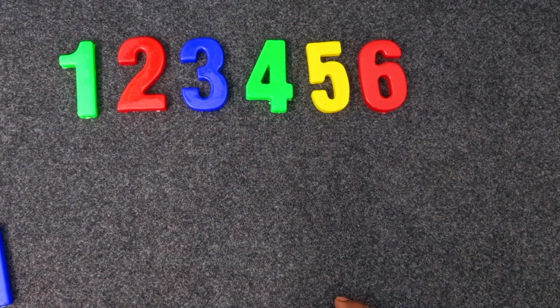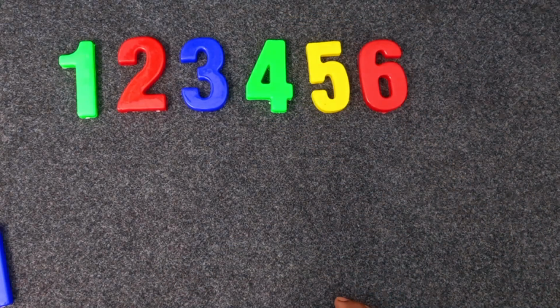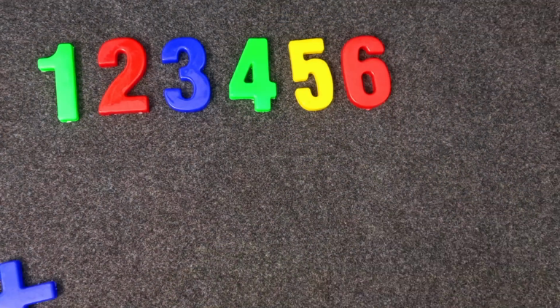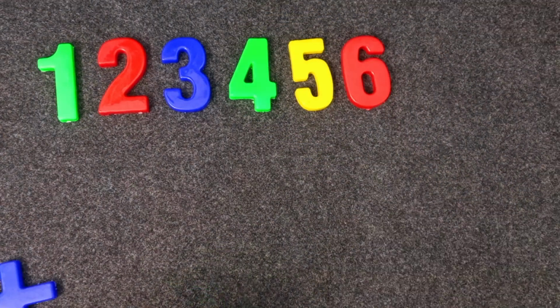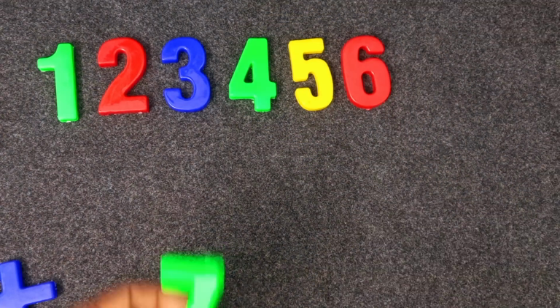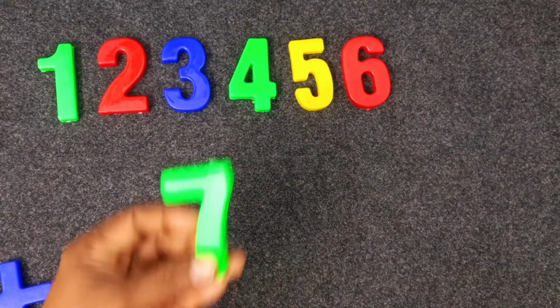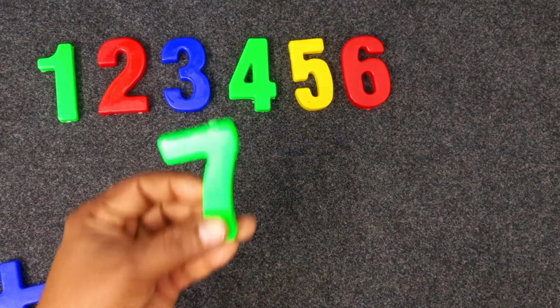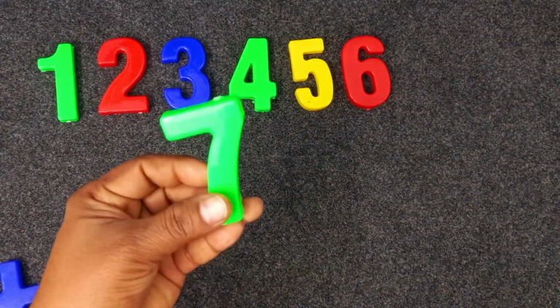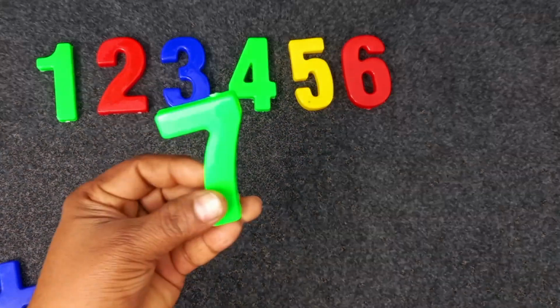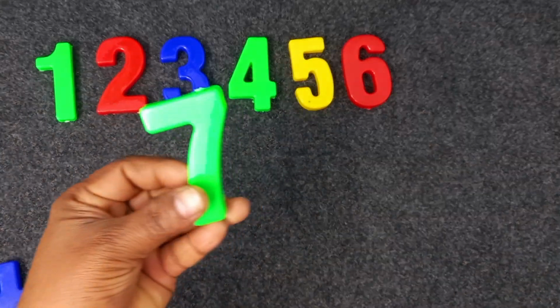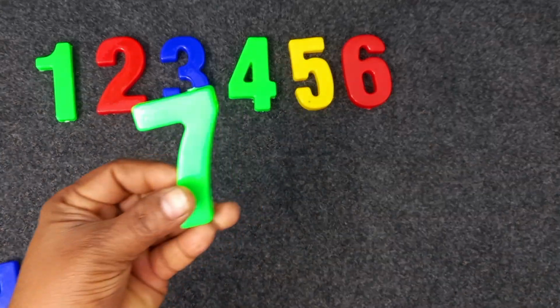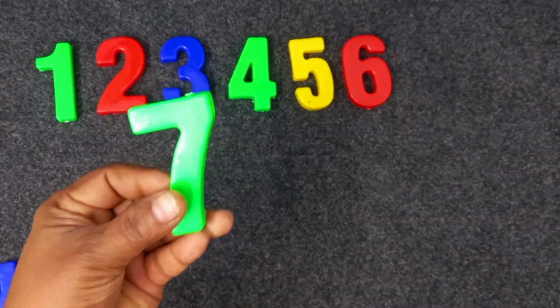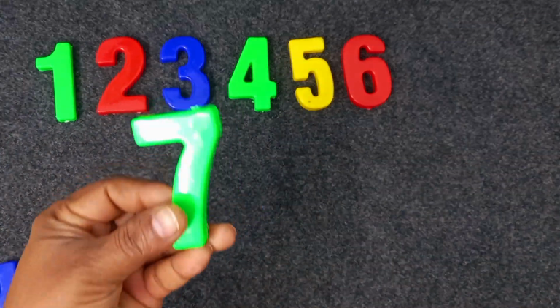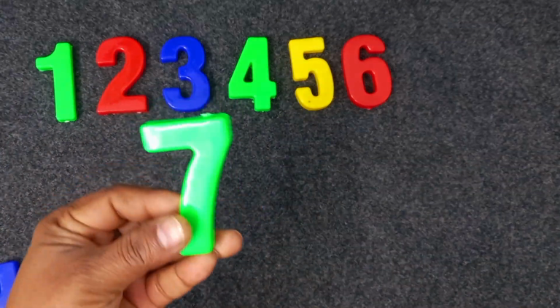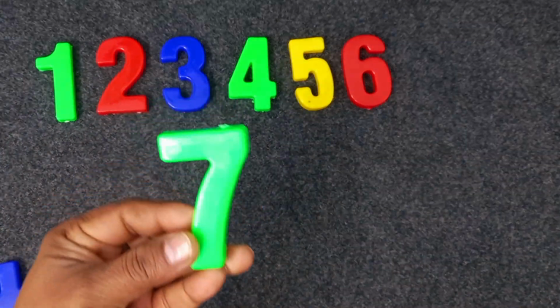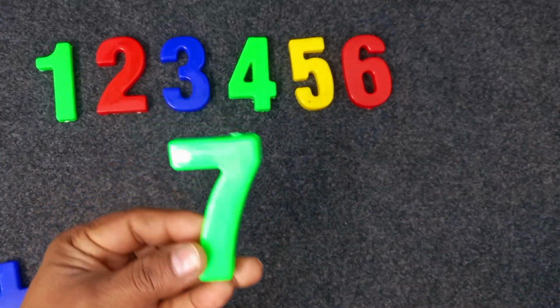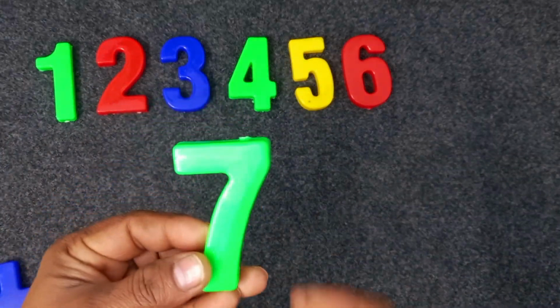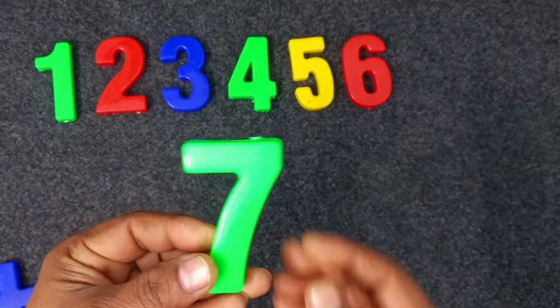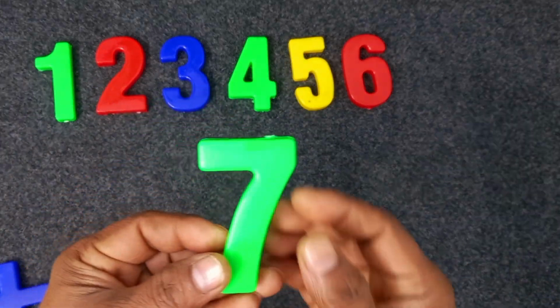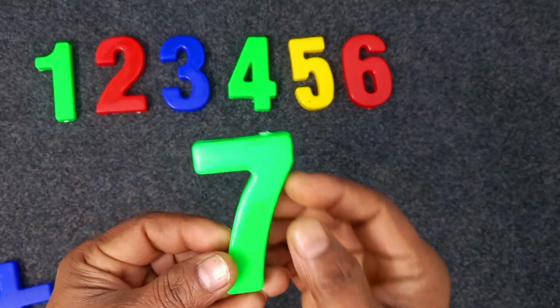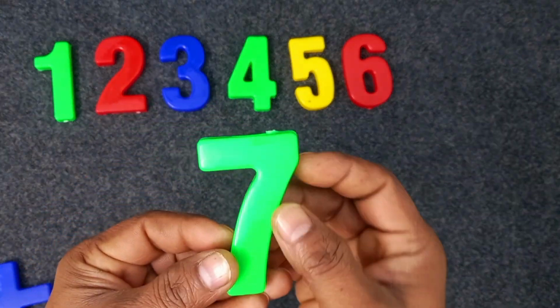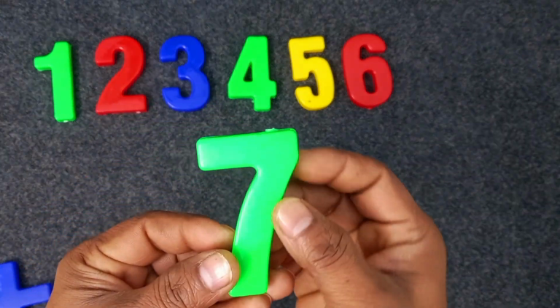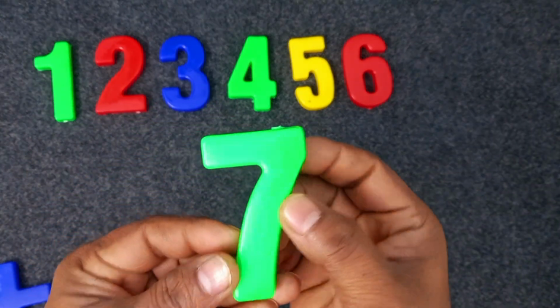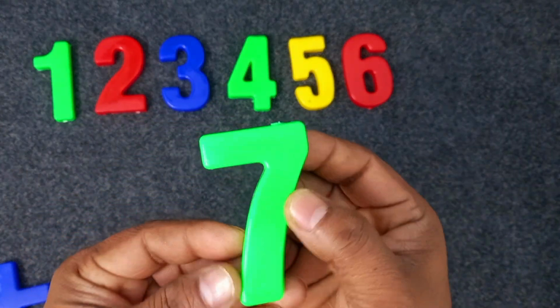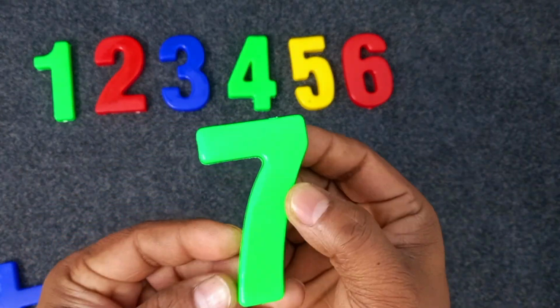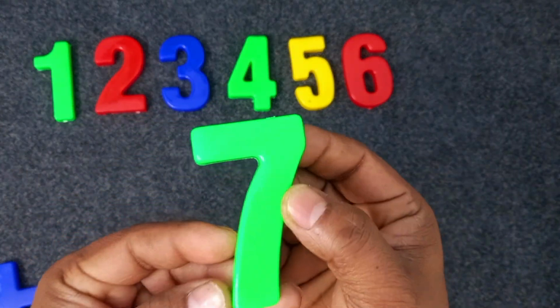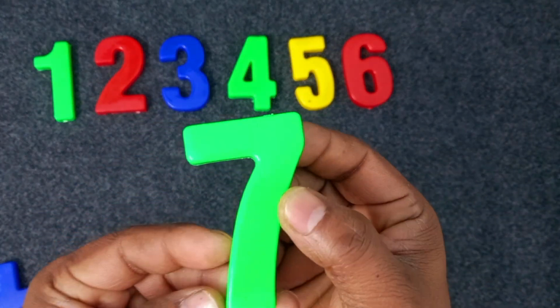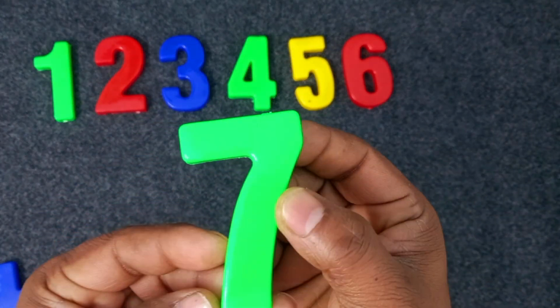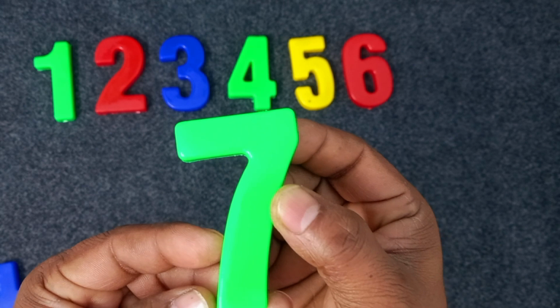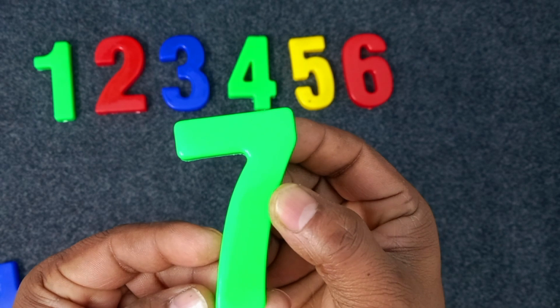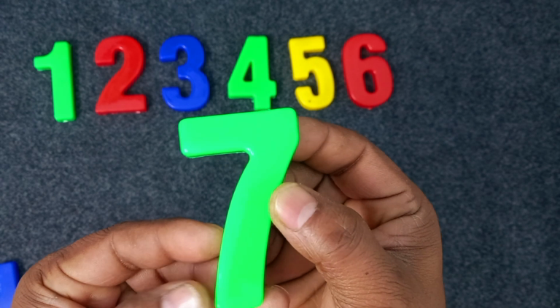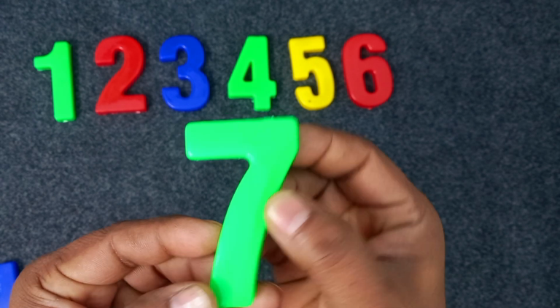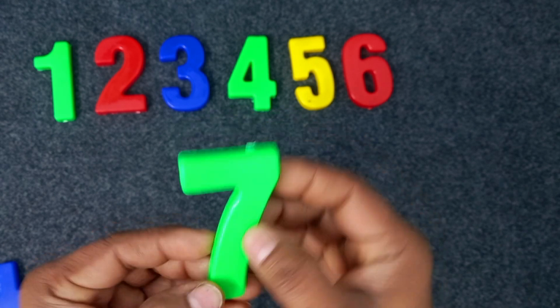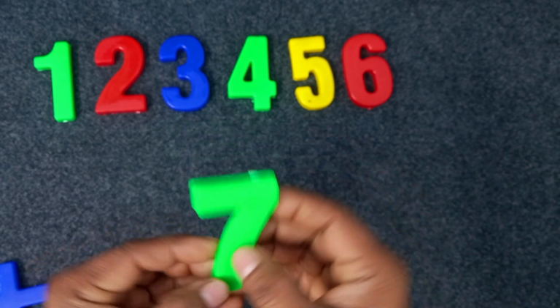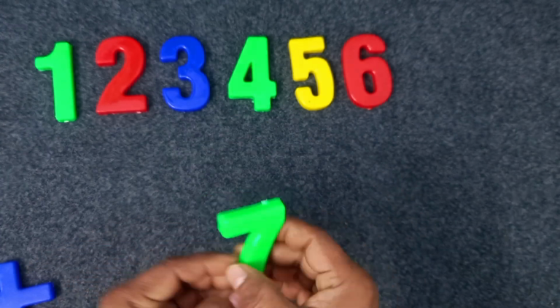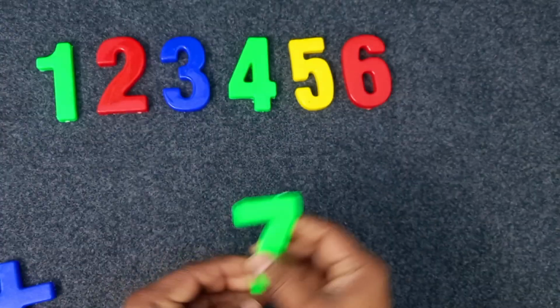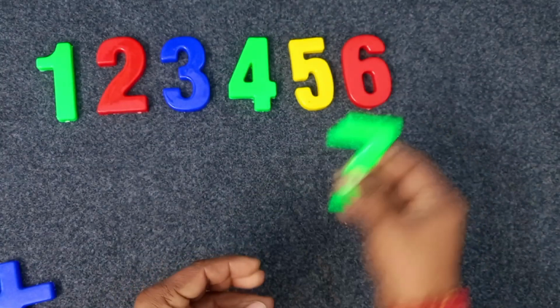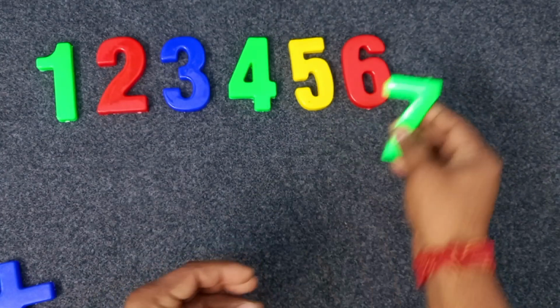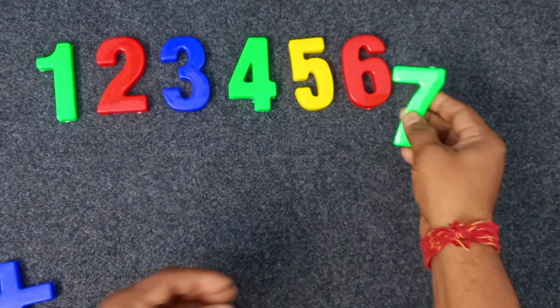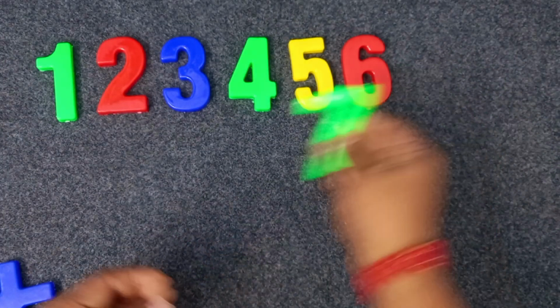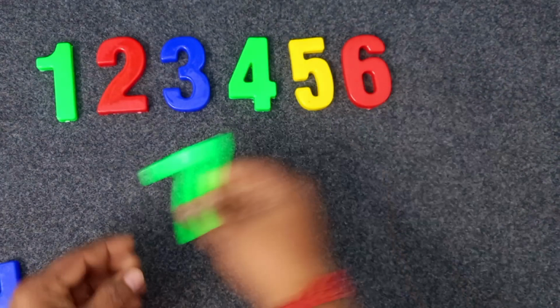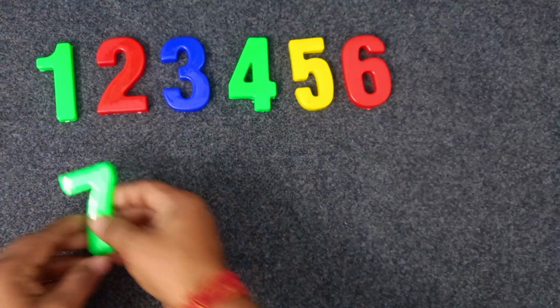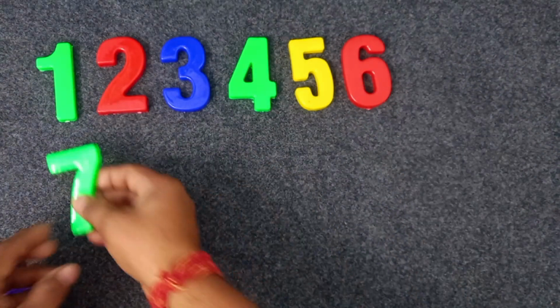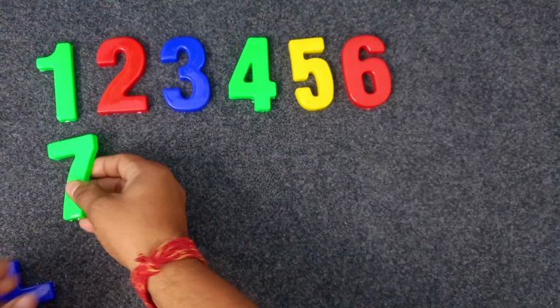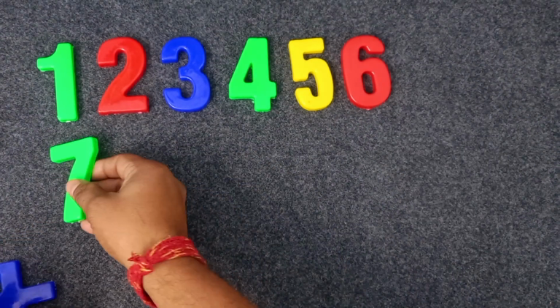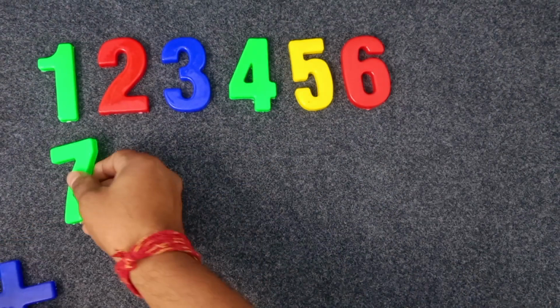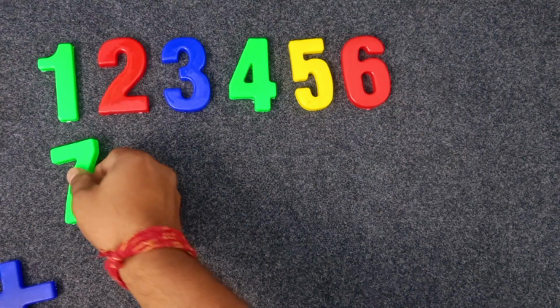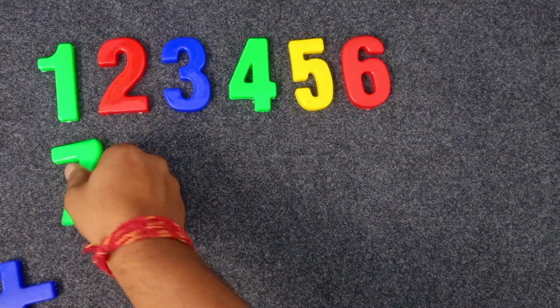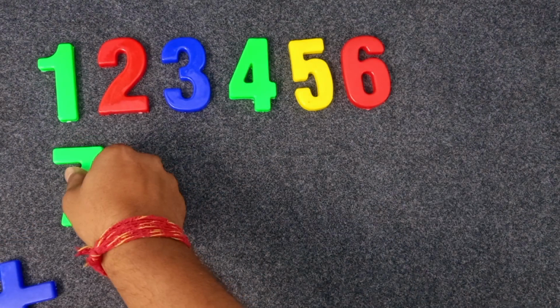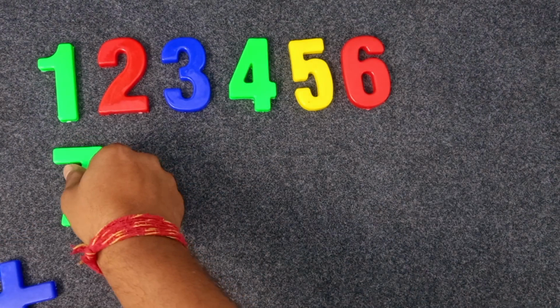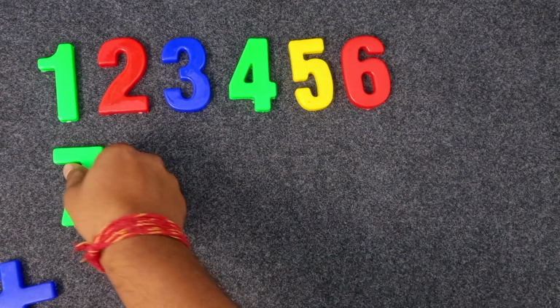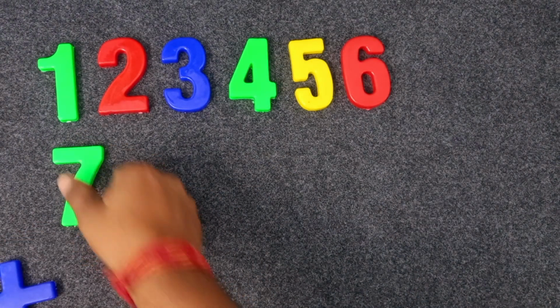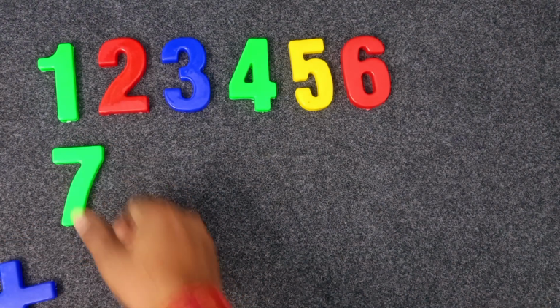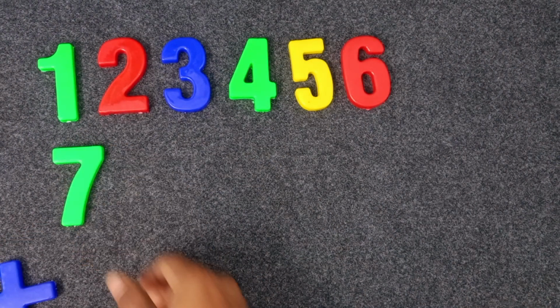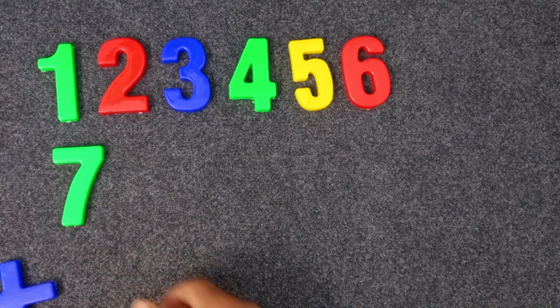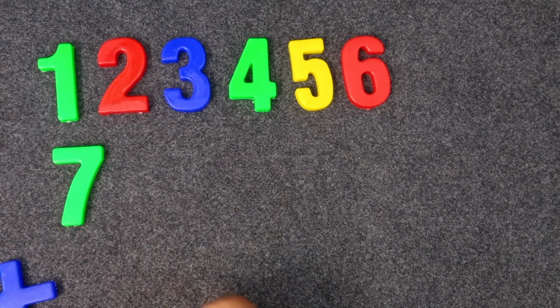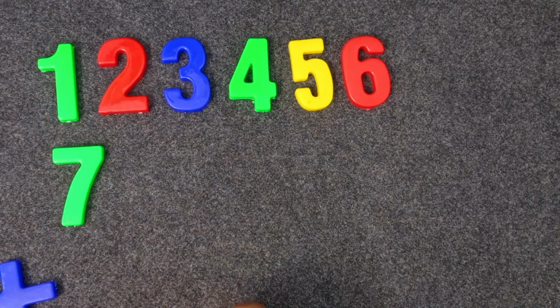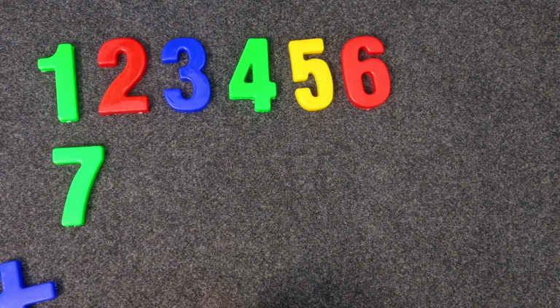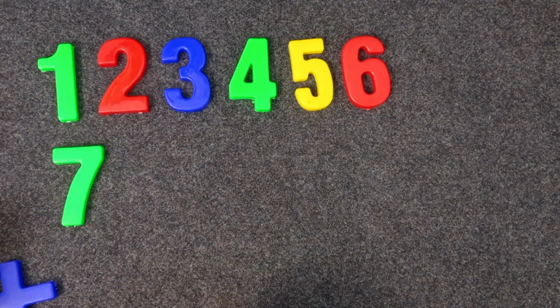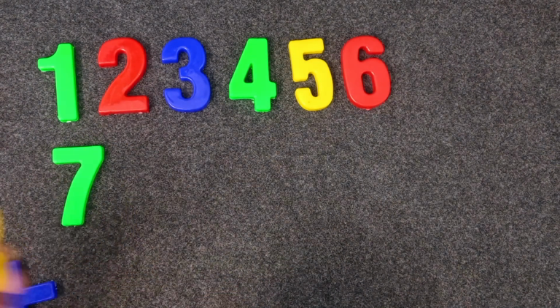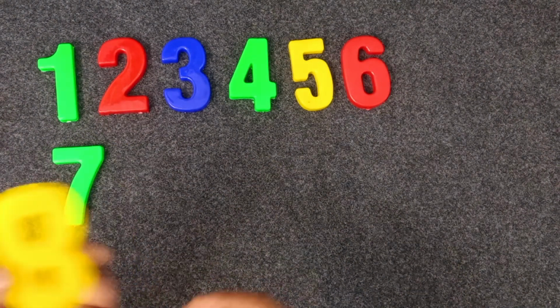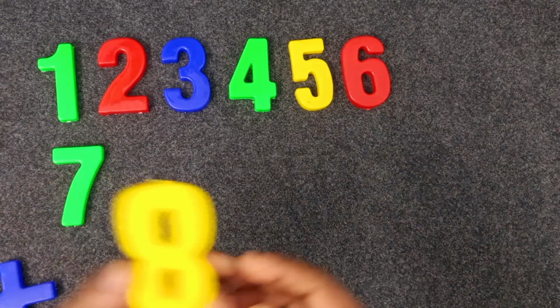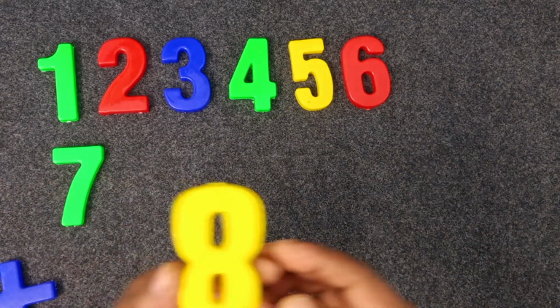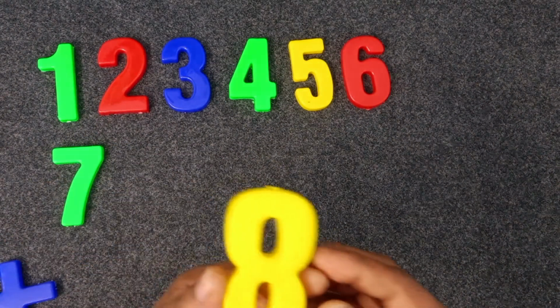Green color. Seven. Seven. Yellow color.